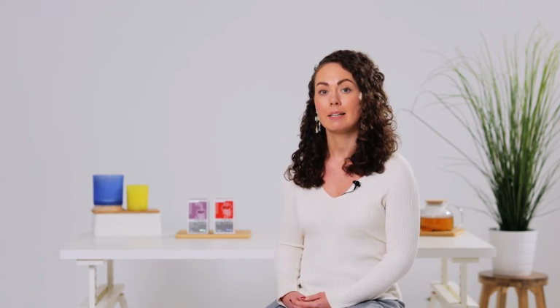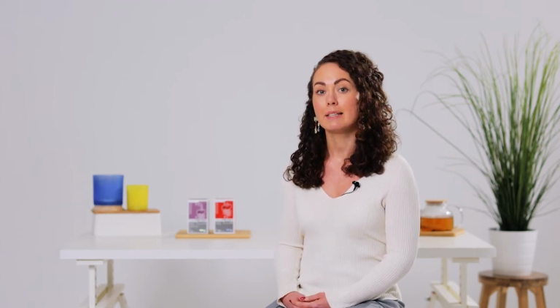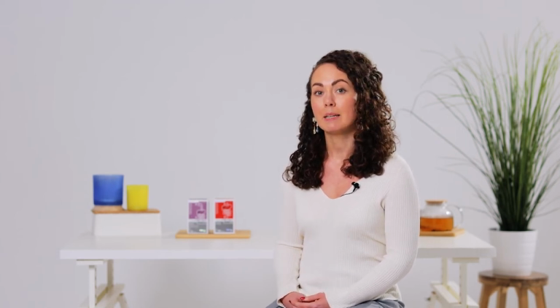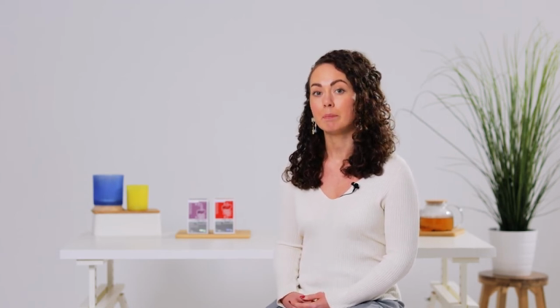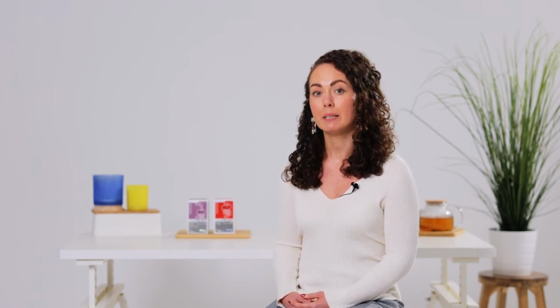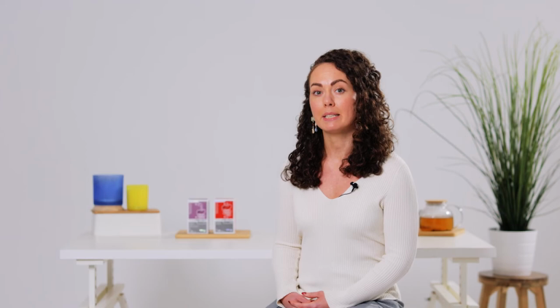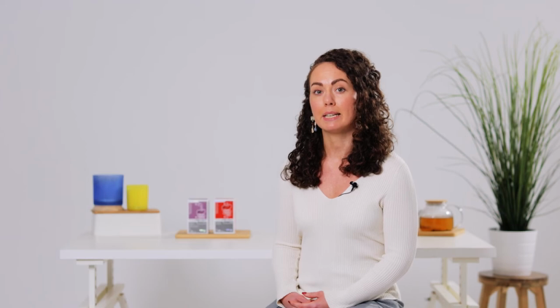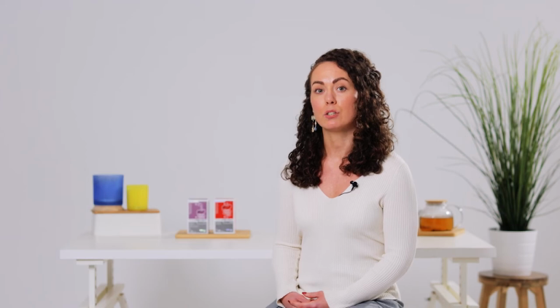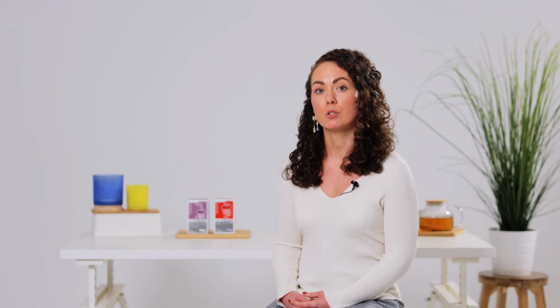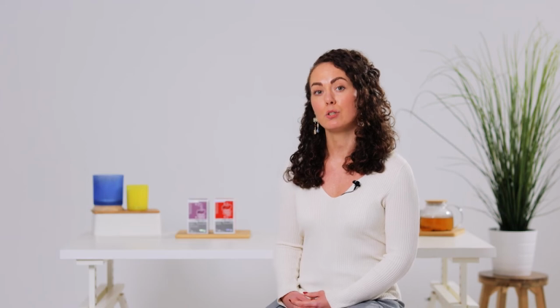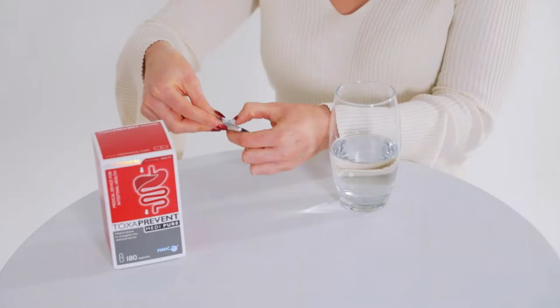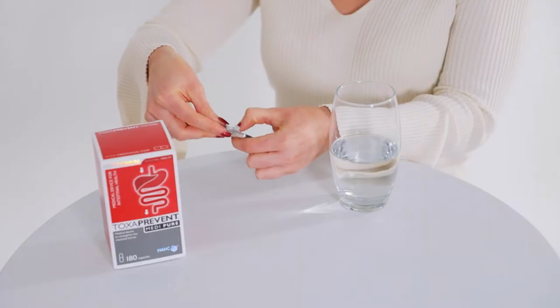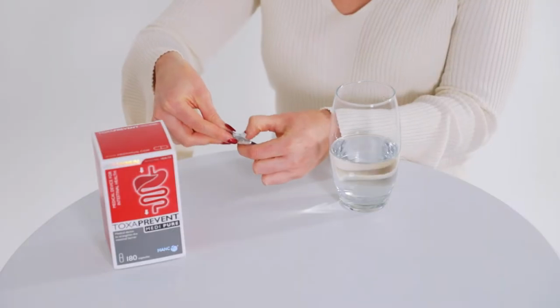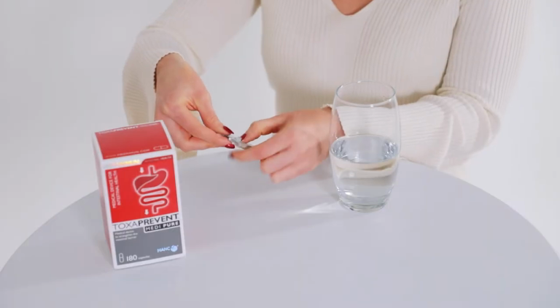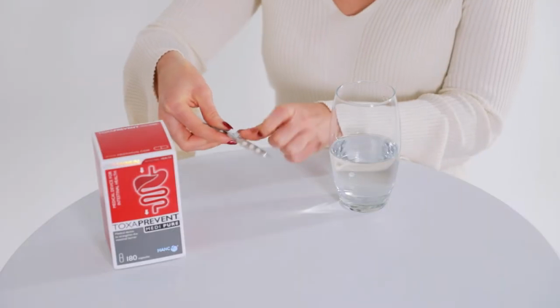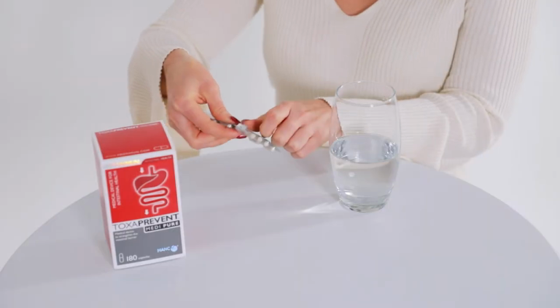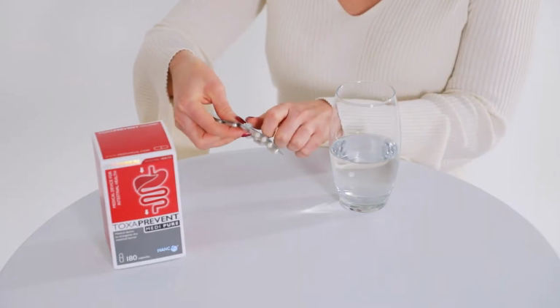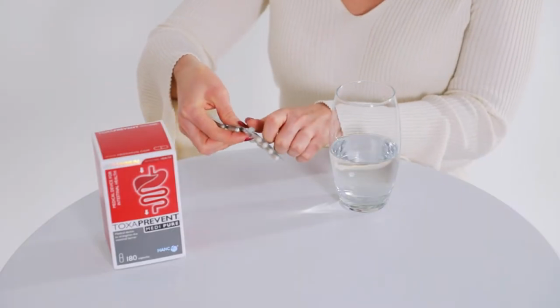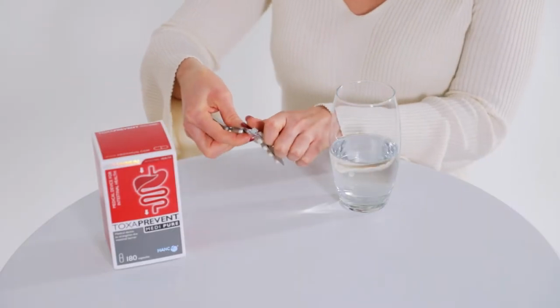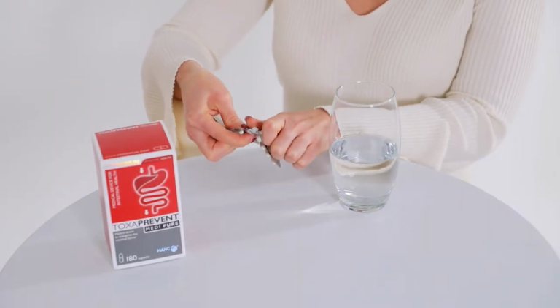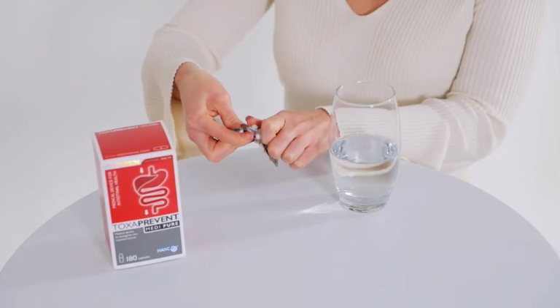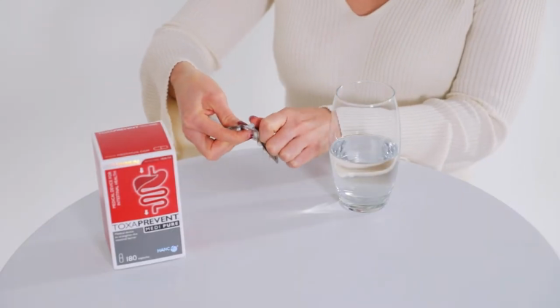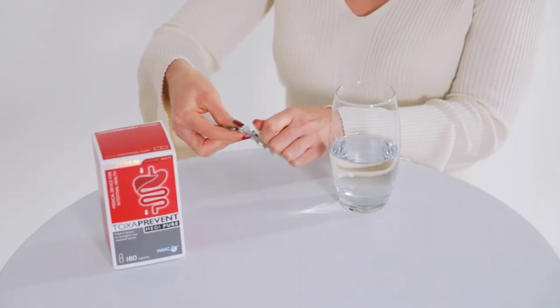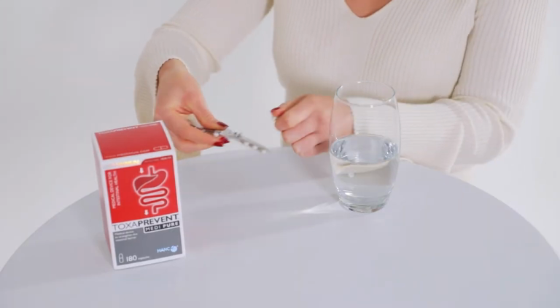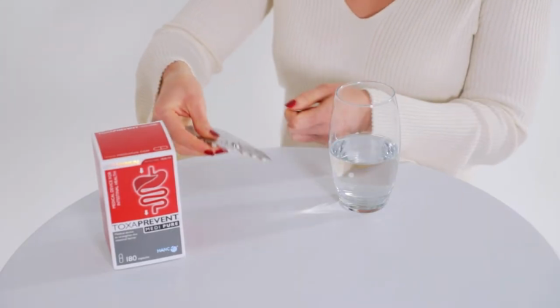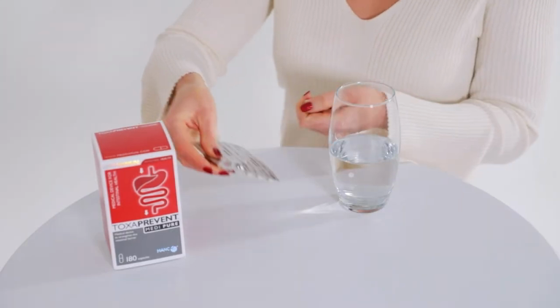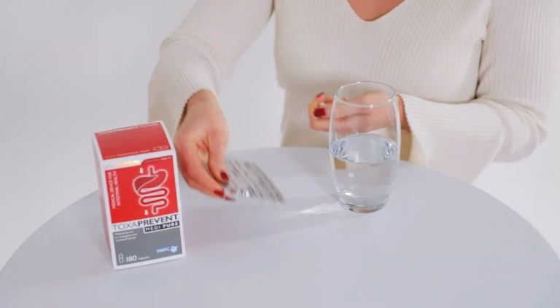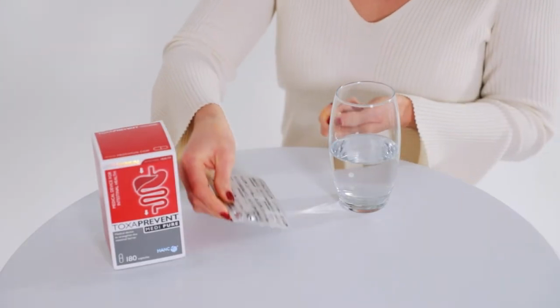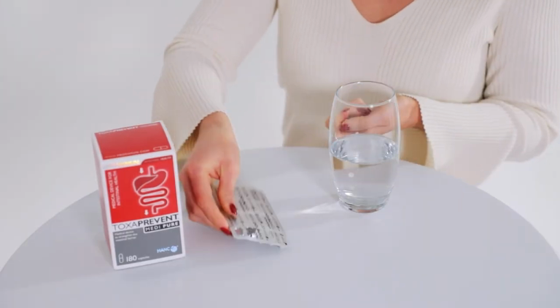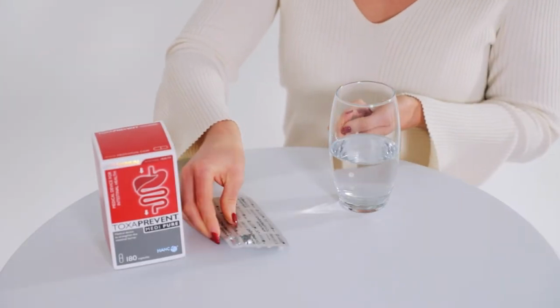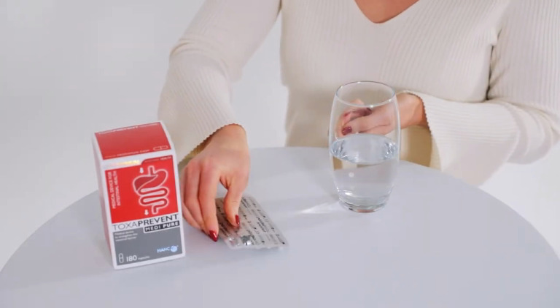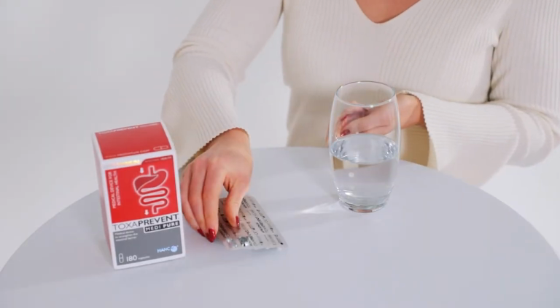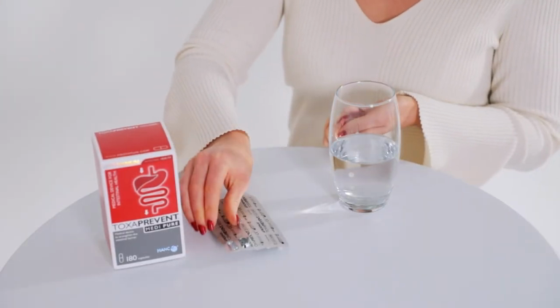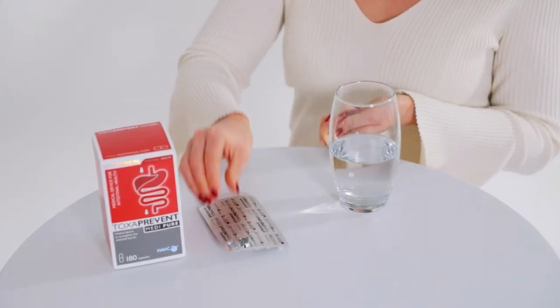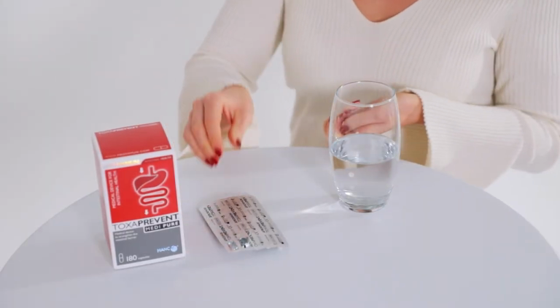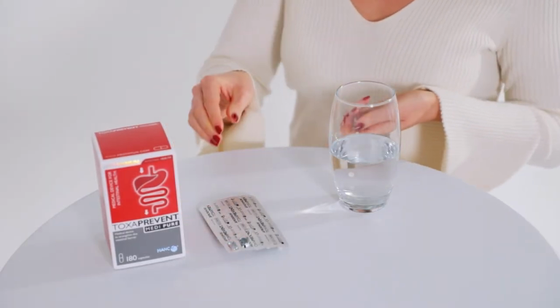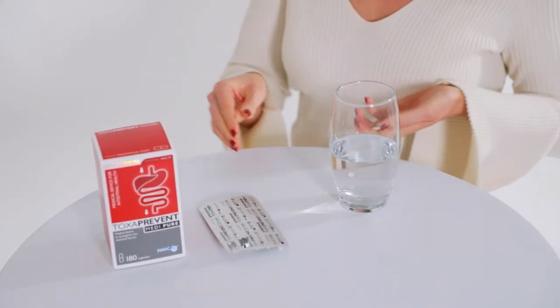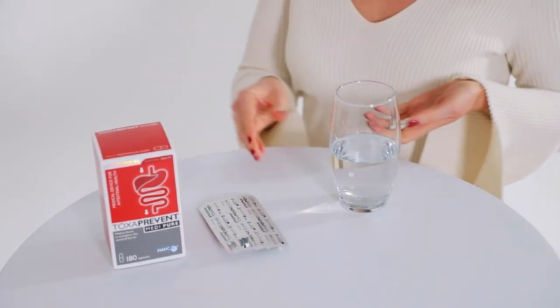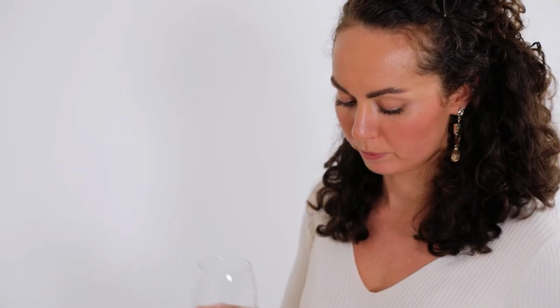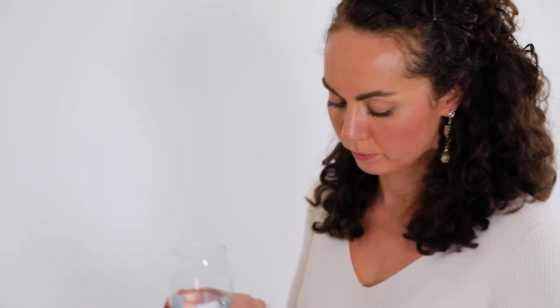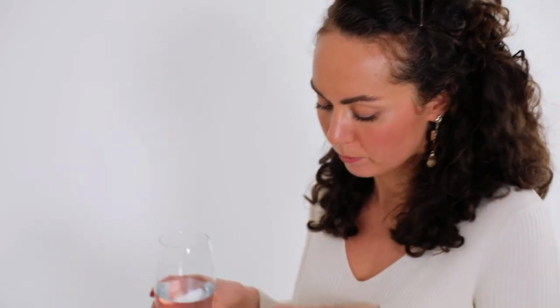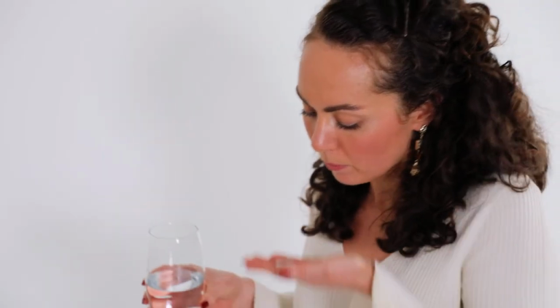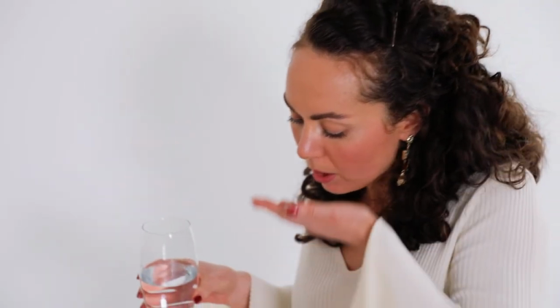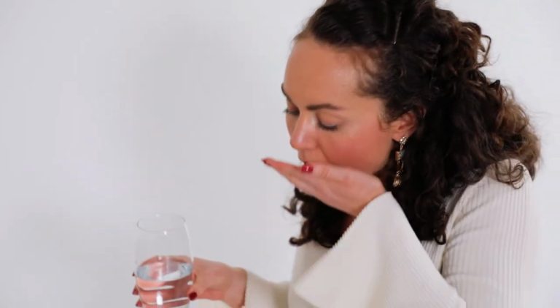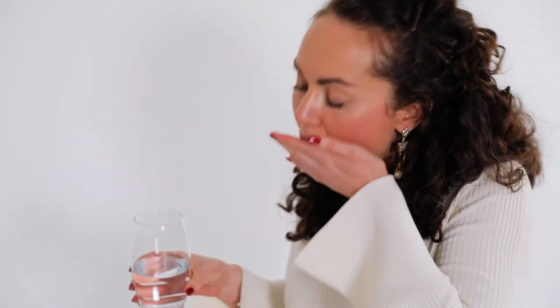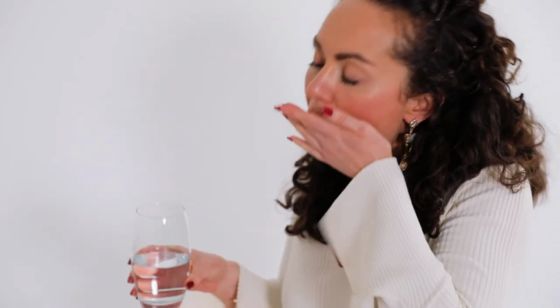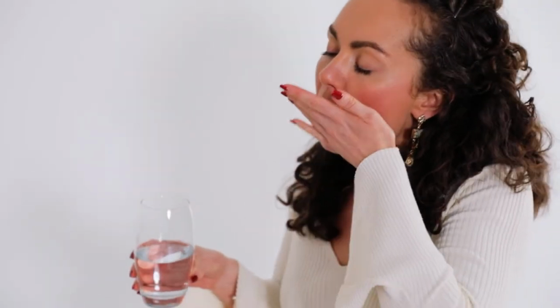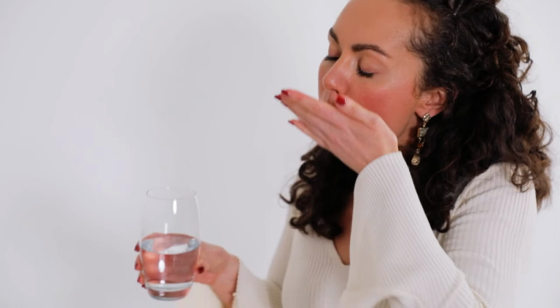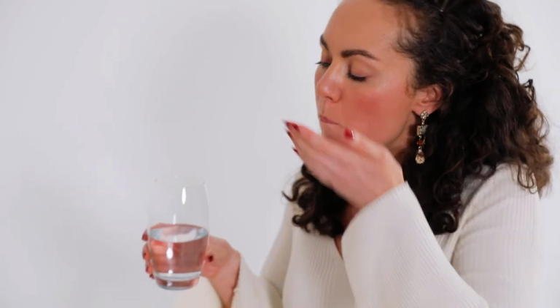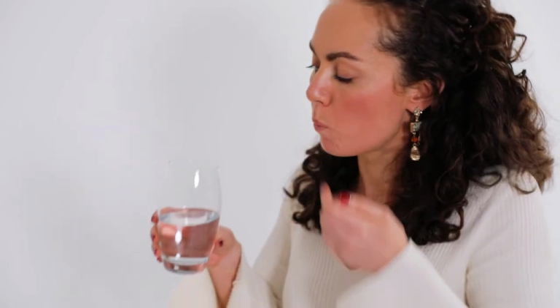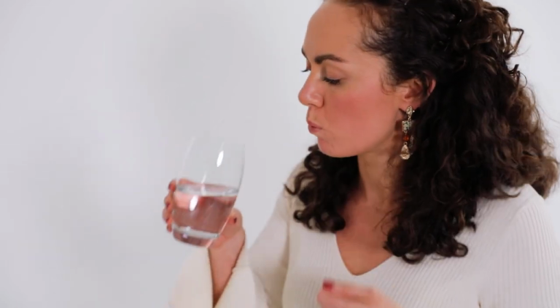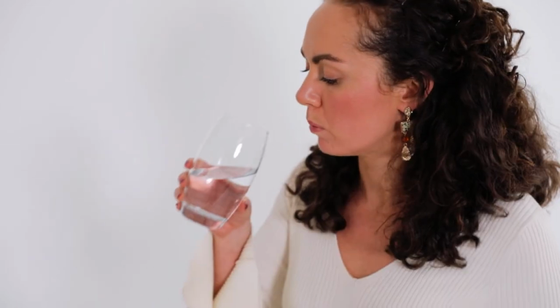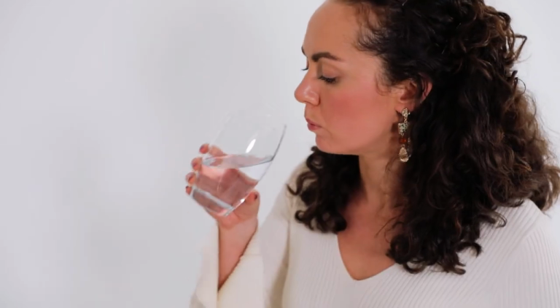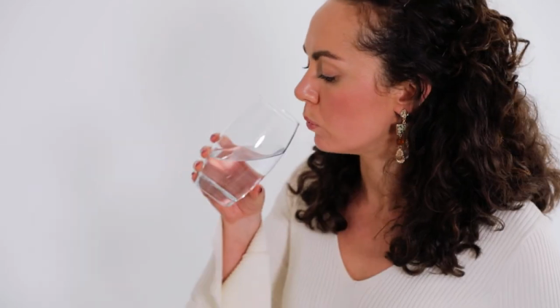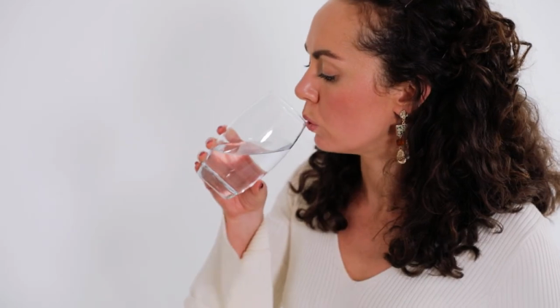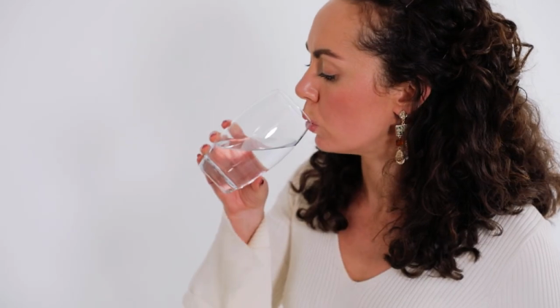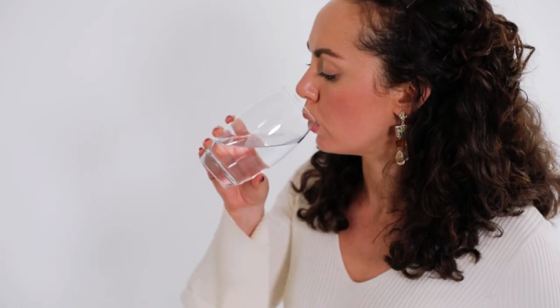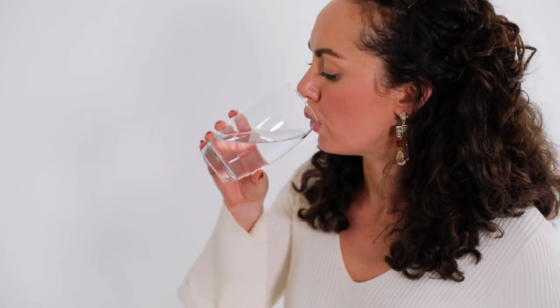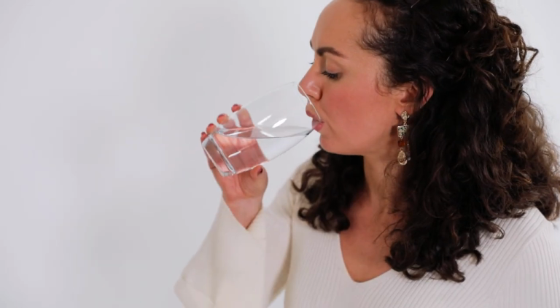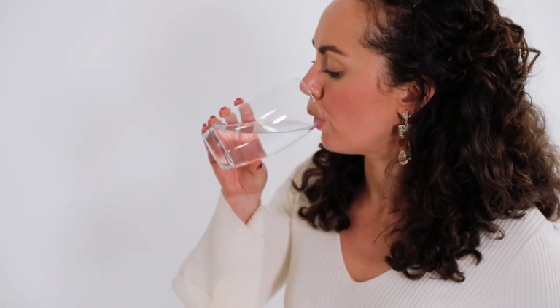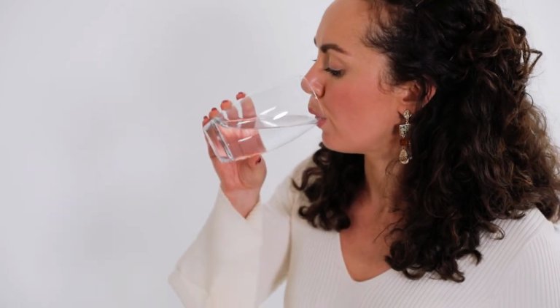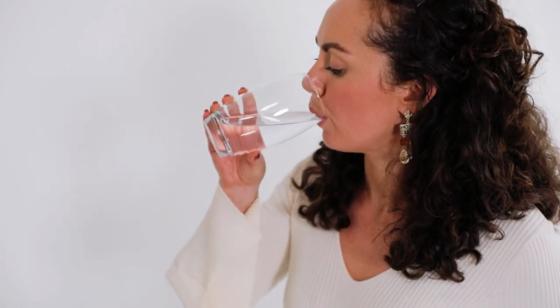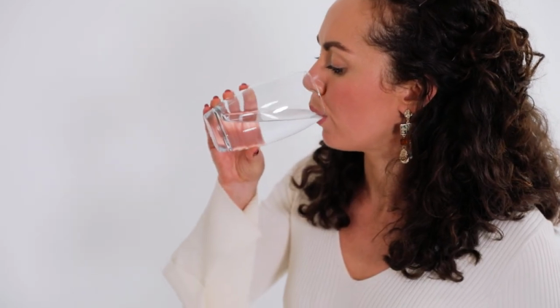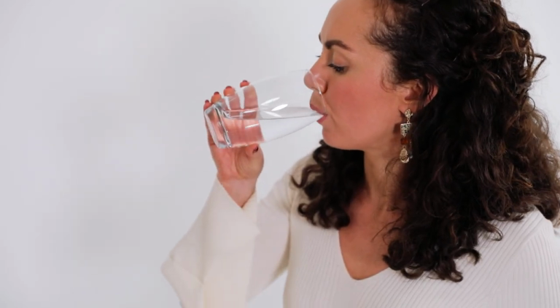Simply take two Toxa Prevent Medi Pure capsules 30 minutes before each meal, up to 3 times per day, with 200ml of water.